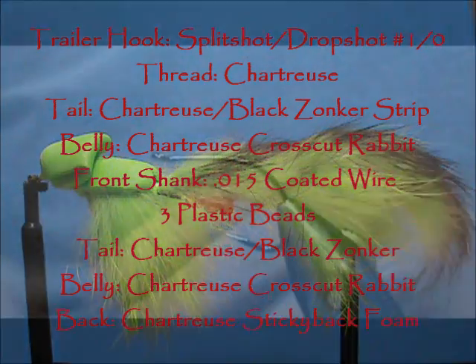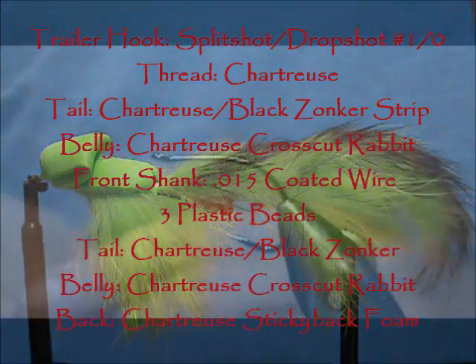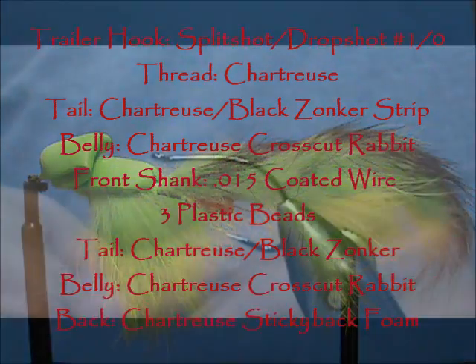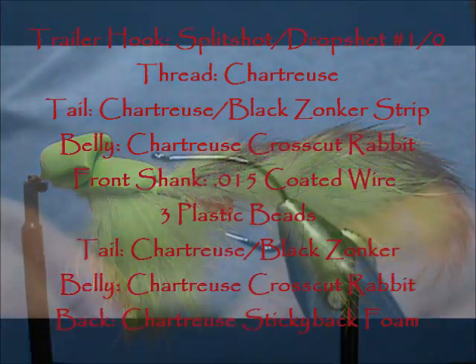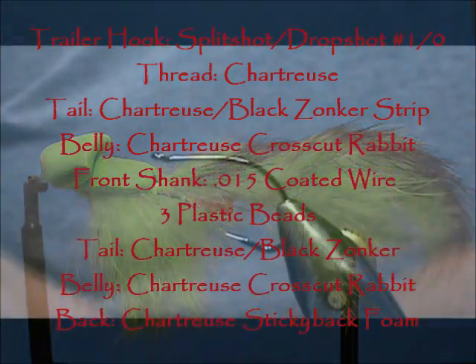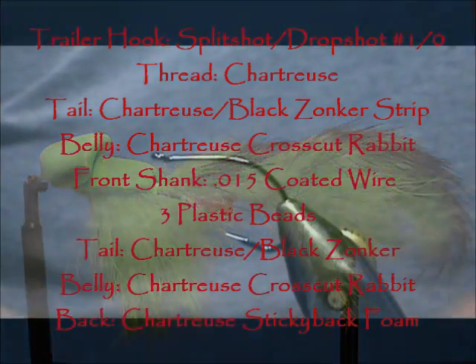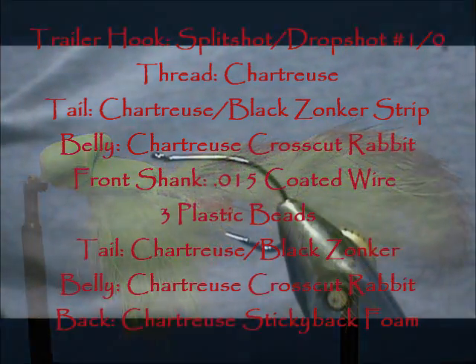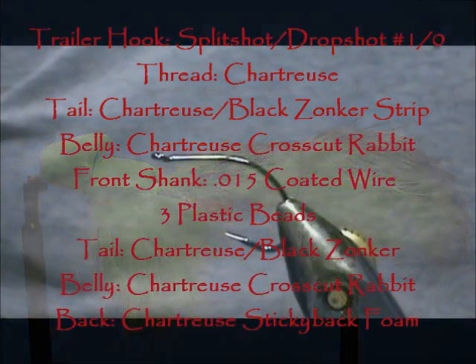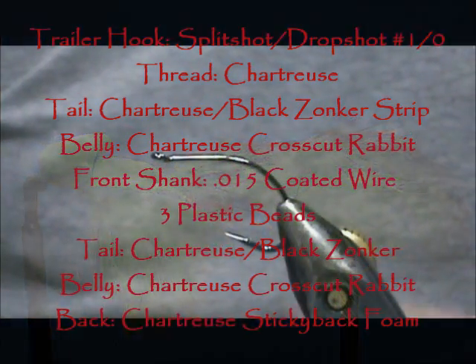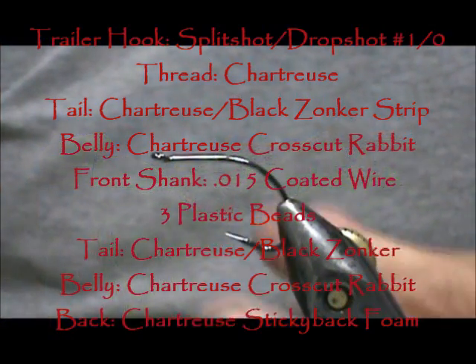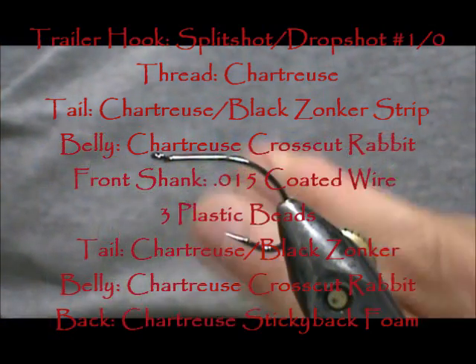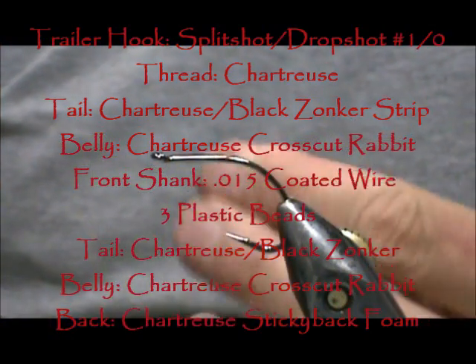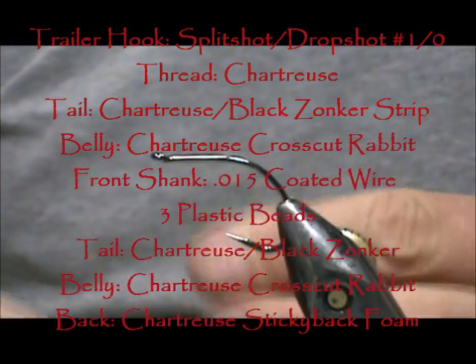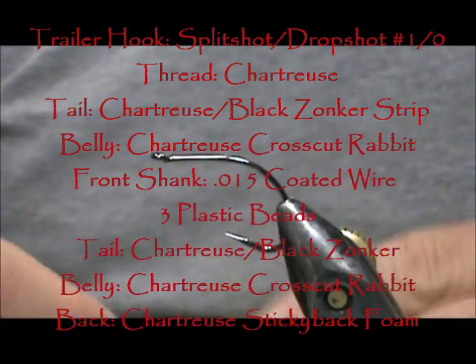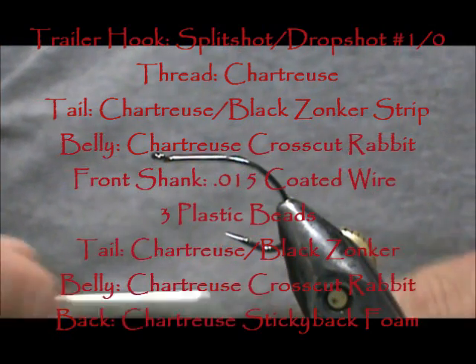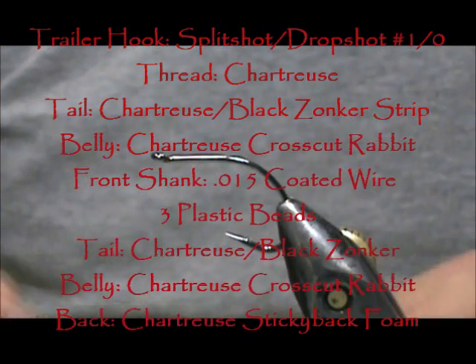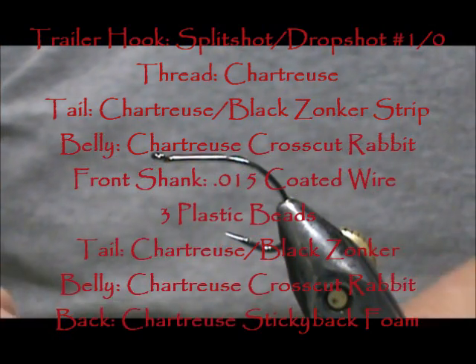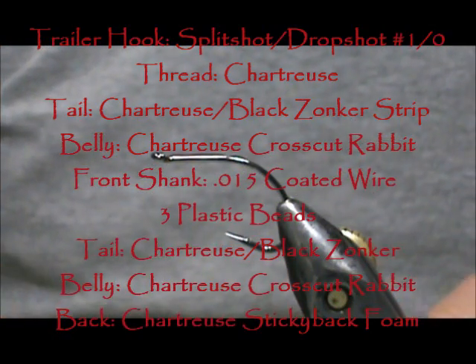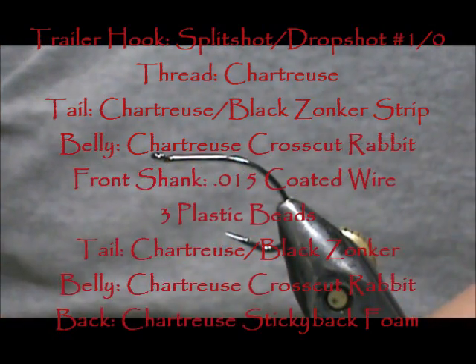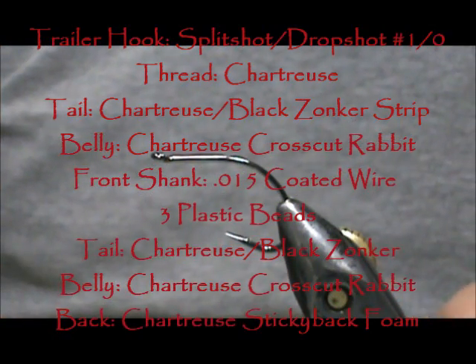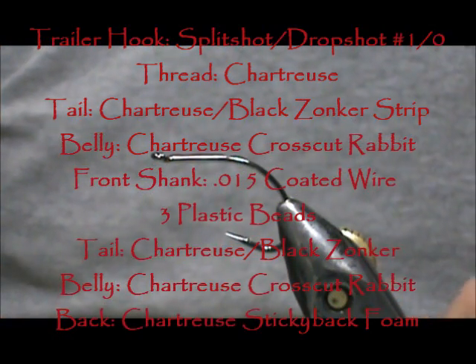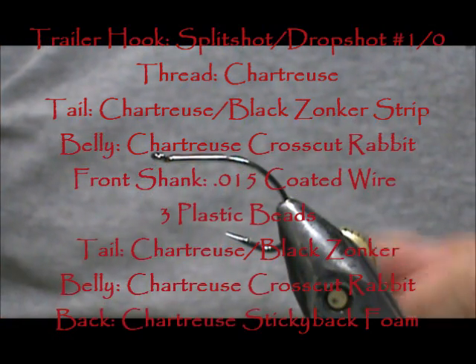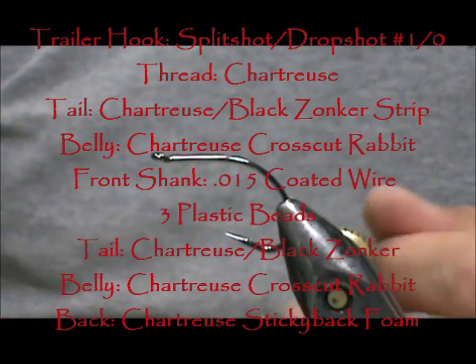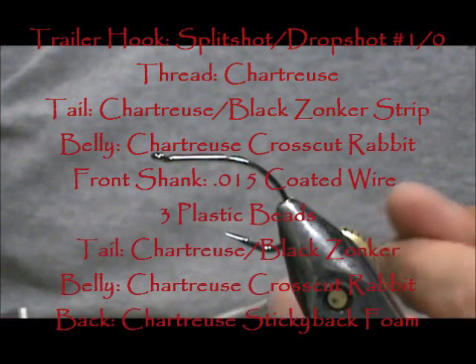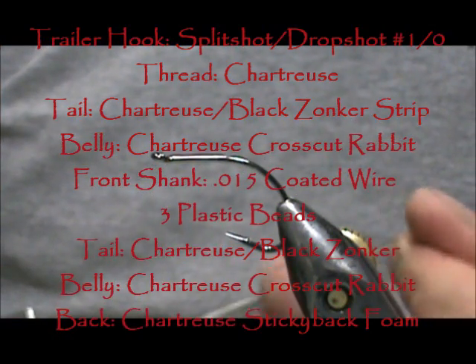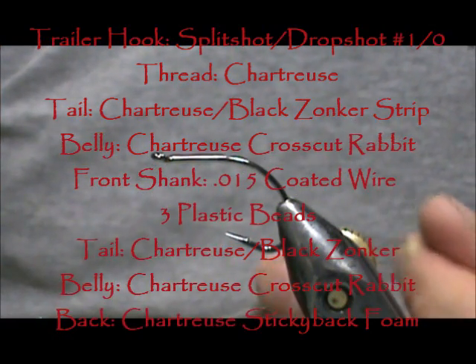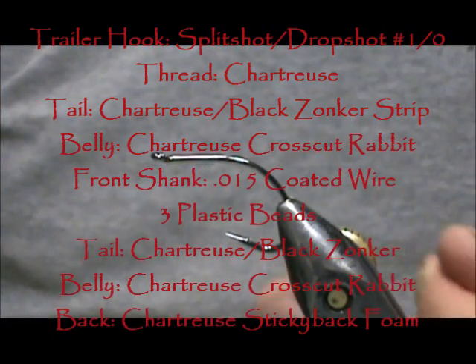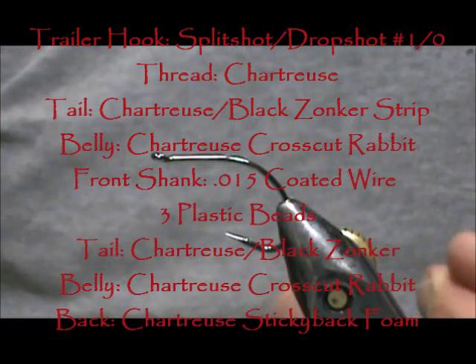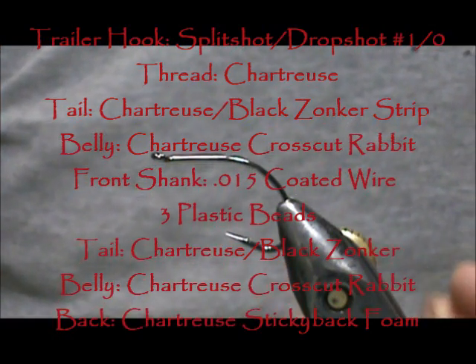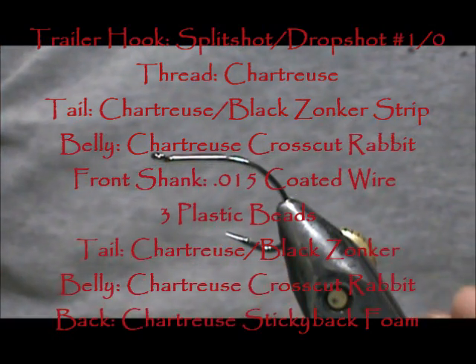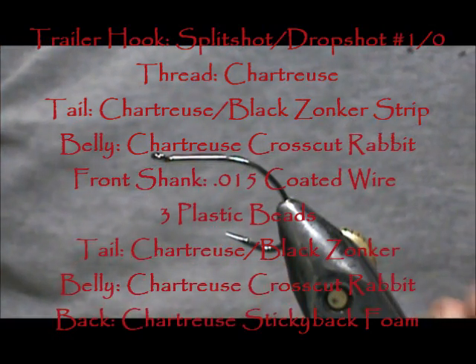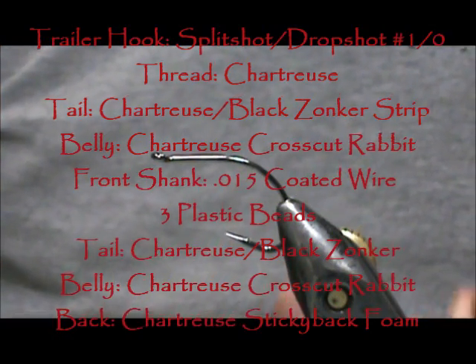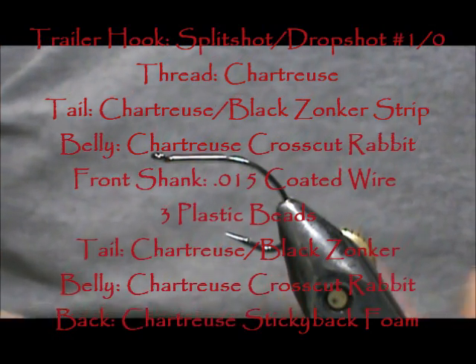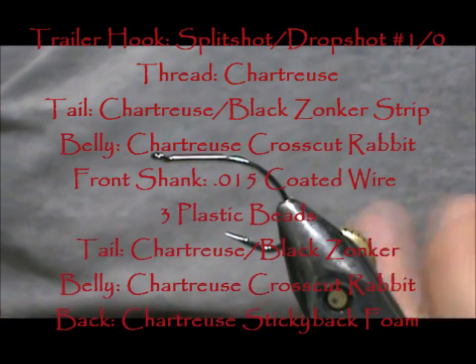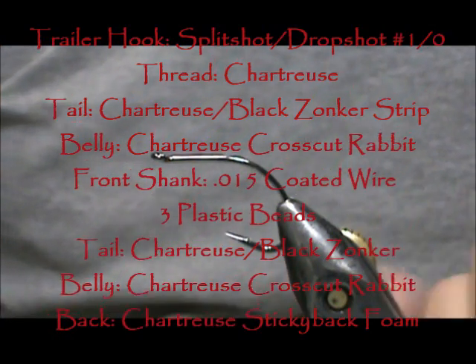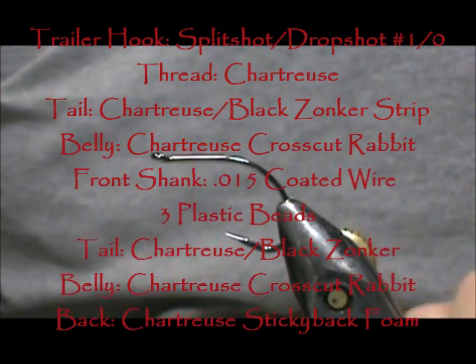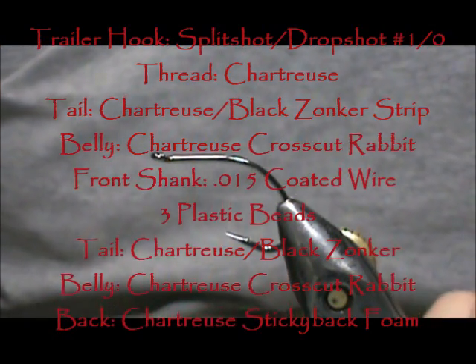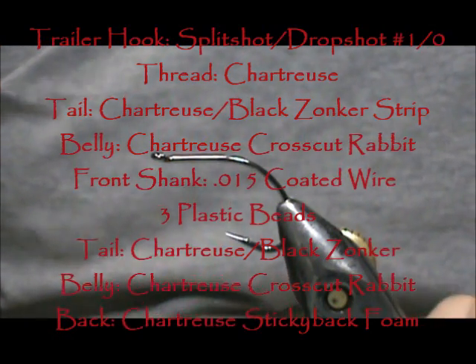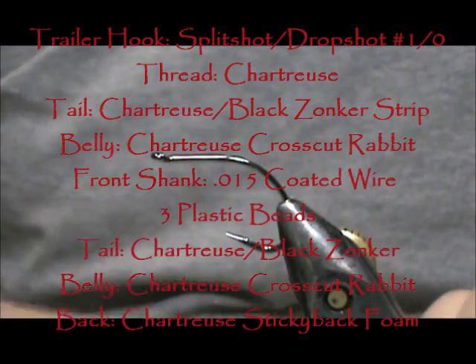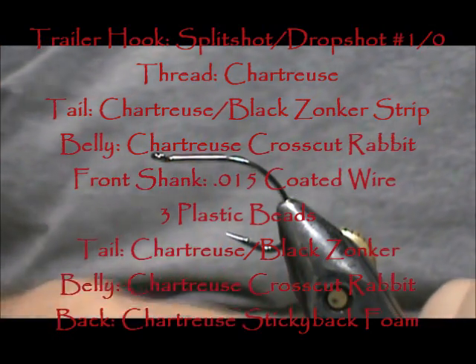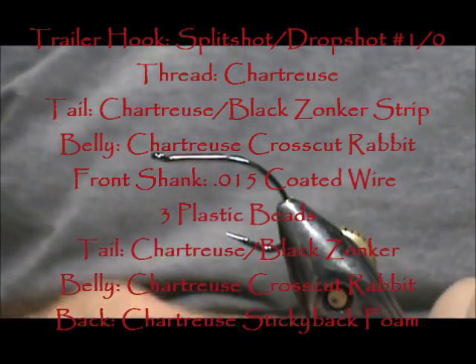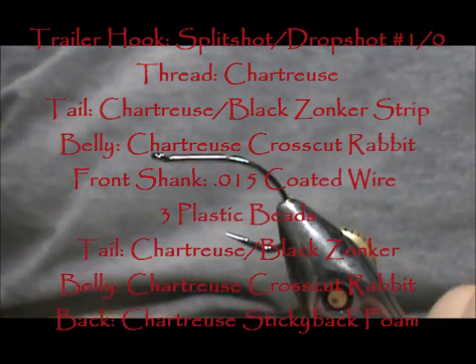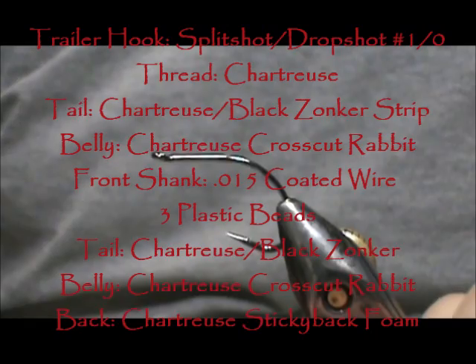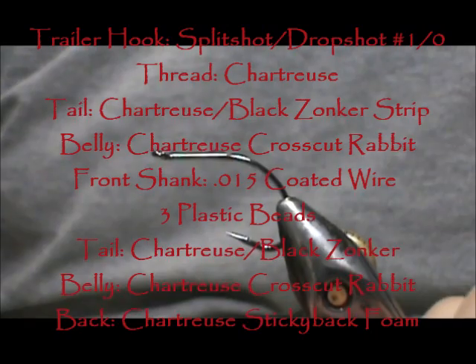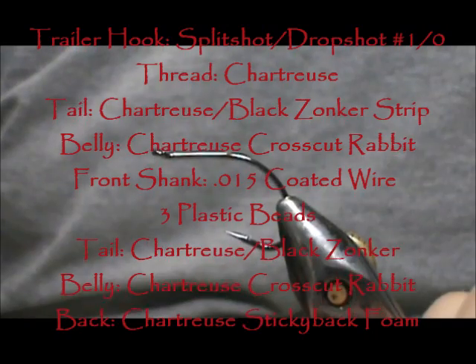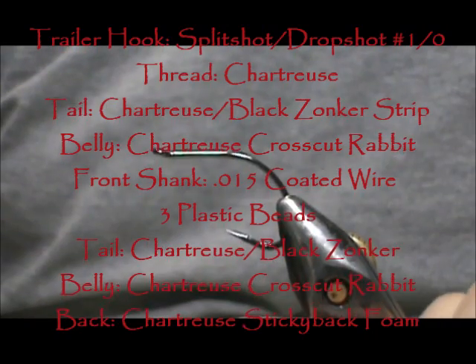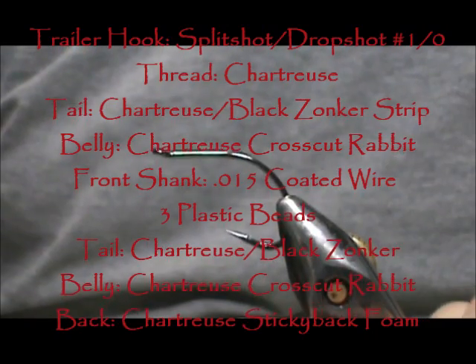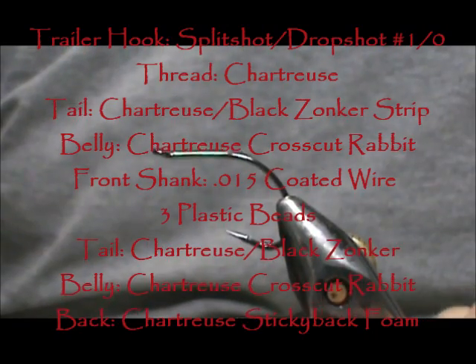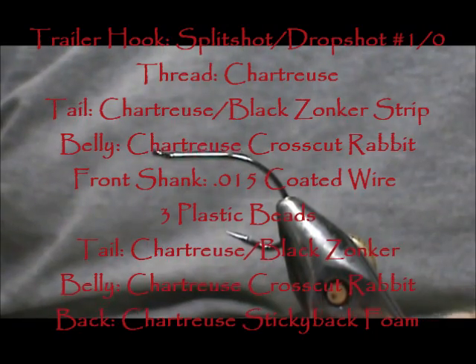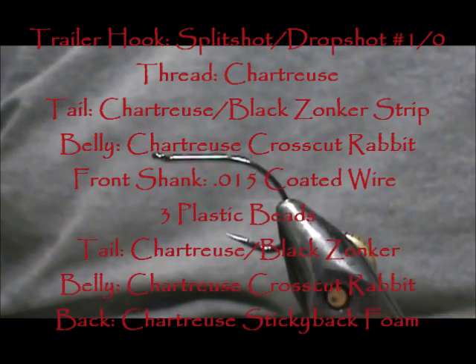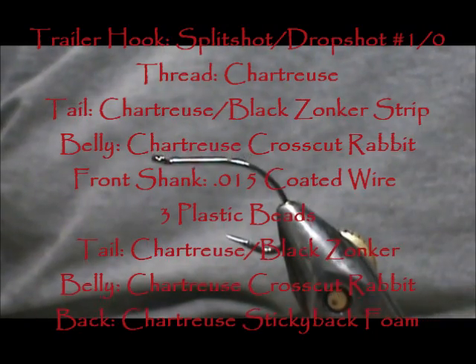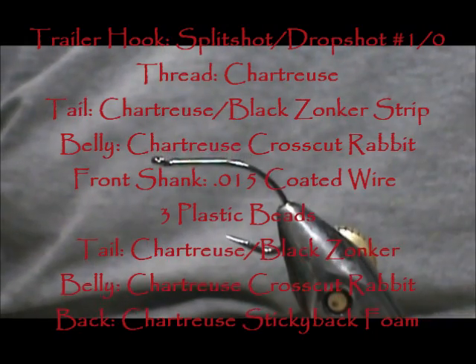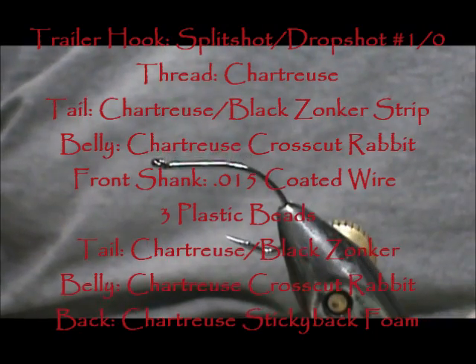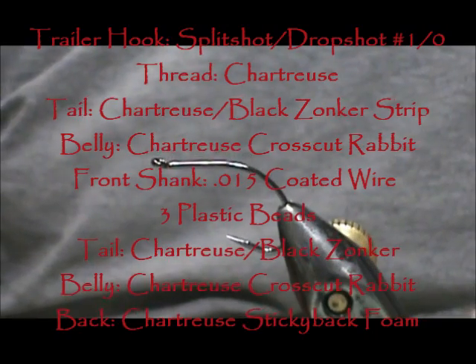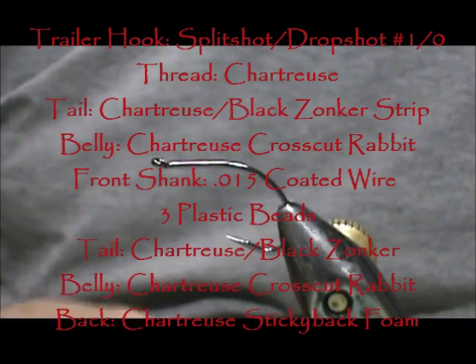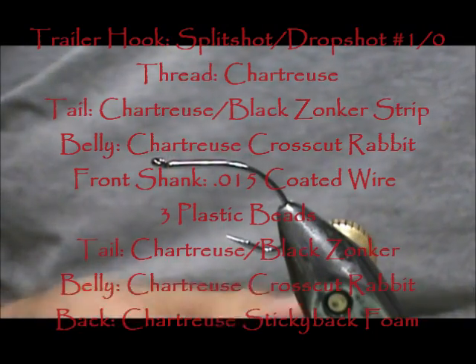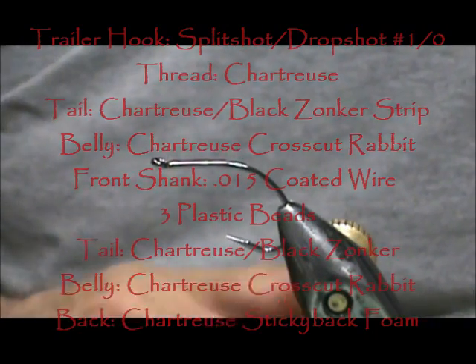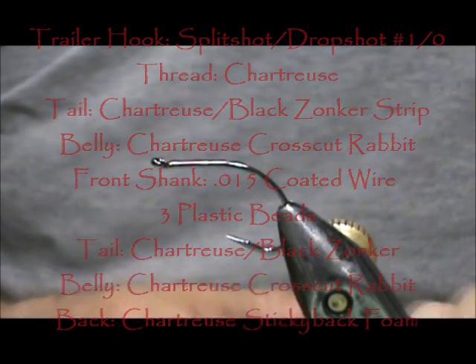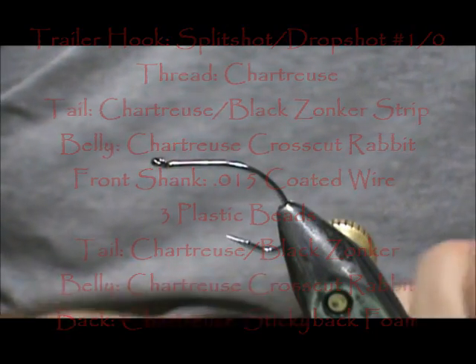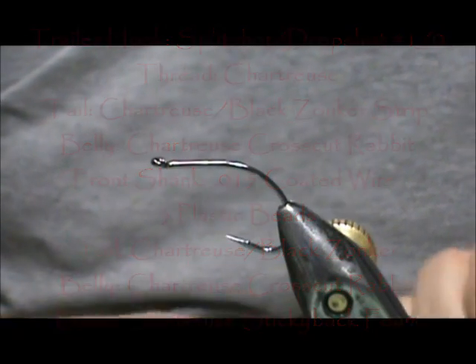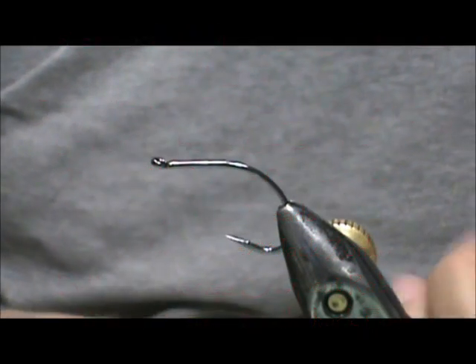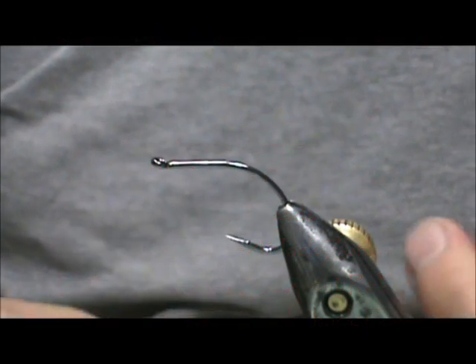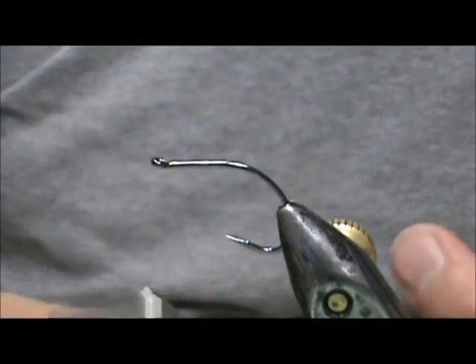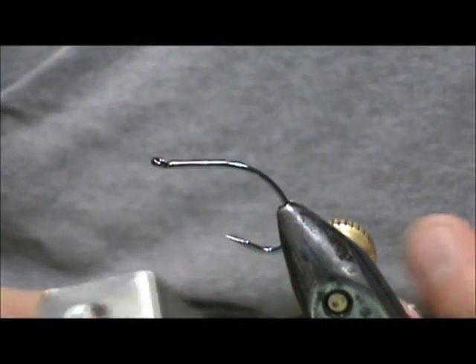Today I'd like to tie for you Eric's Bass Assassin. This is an articulated fly and it will be a bass fly.